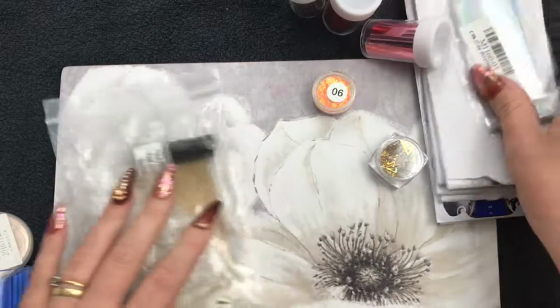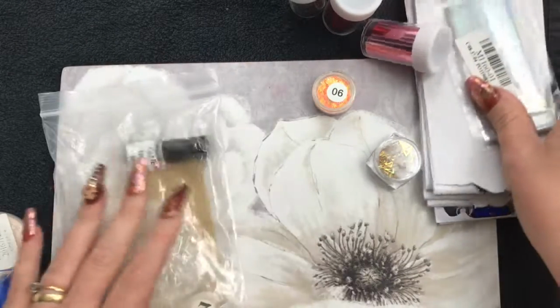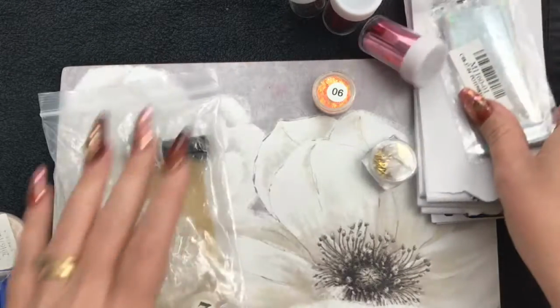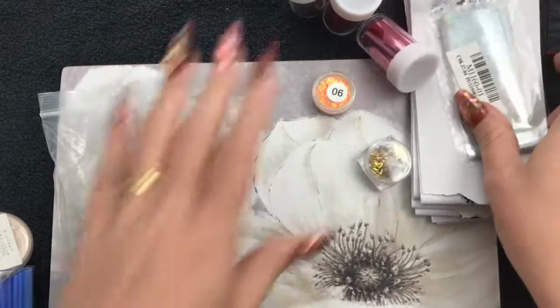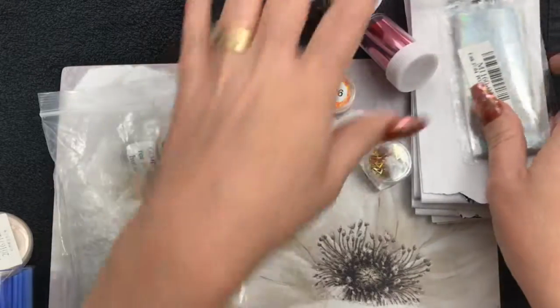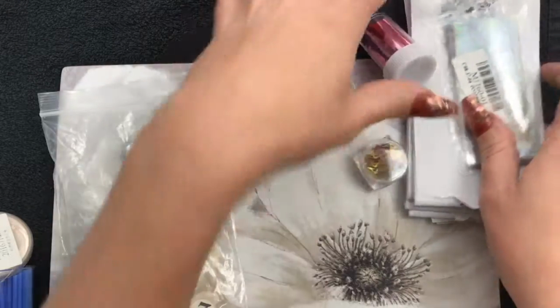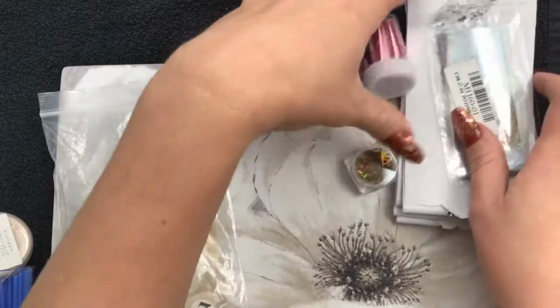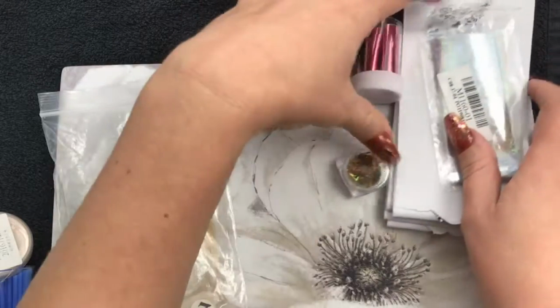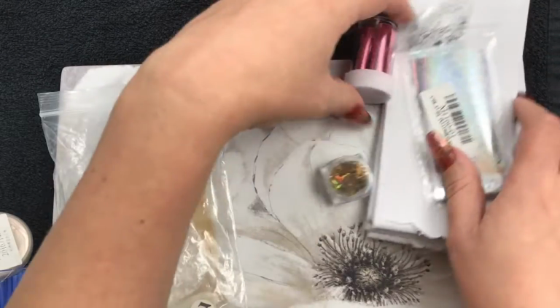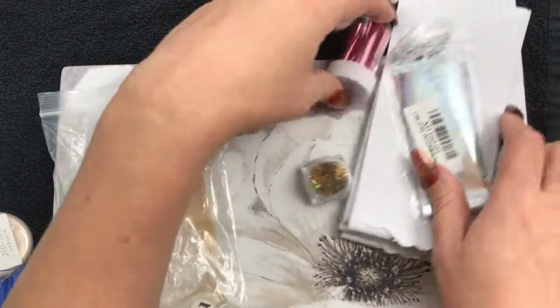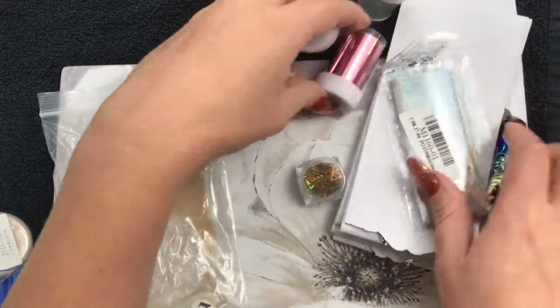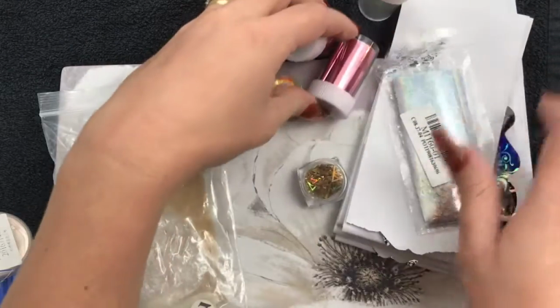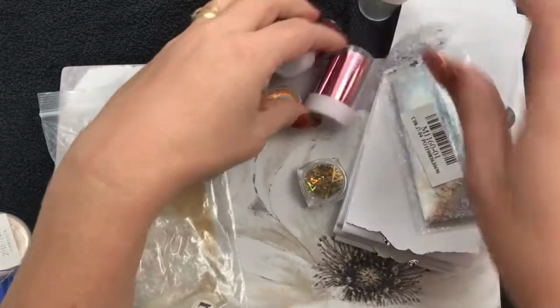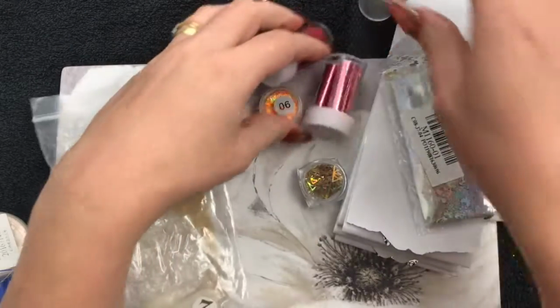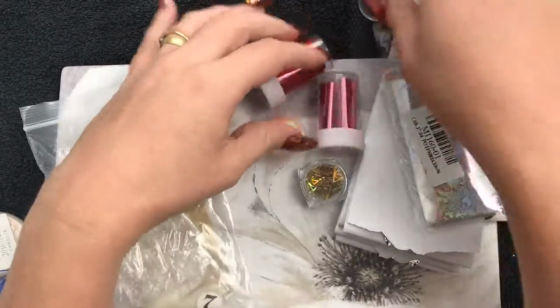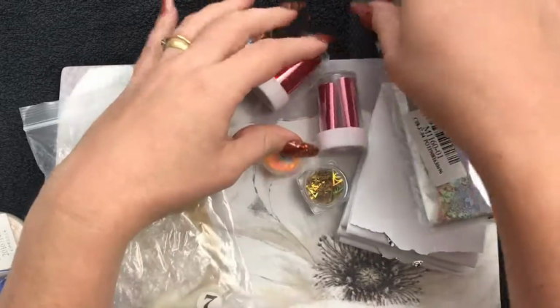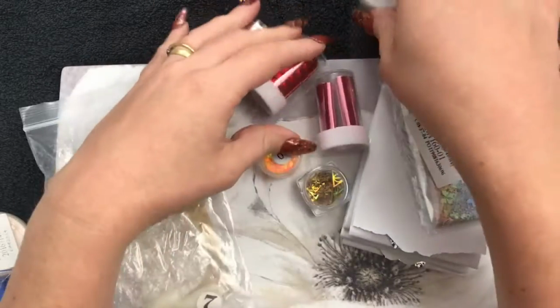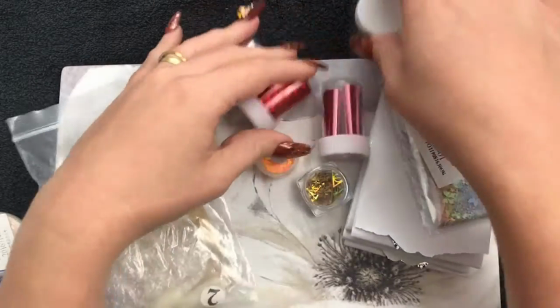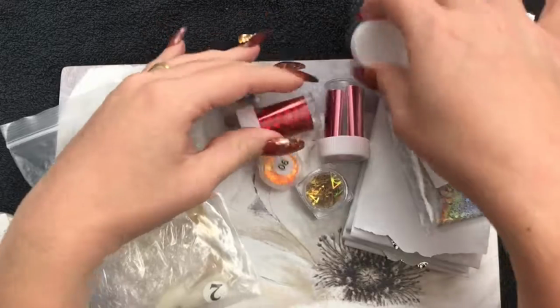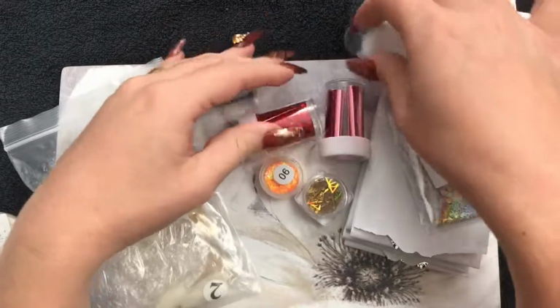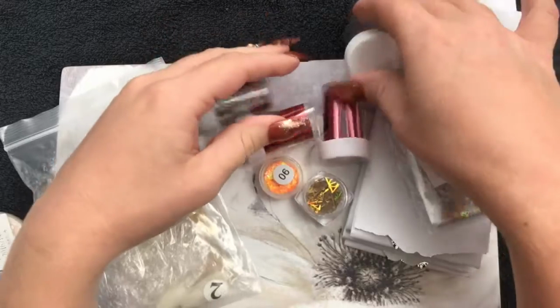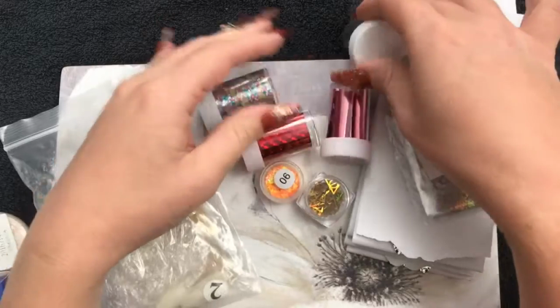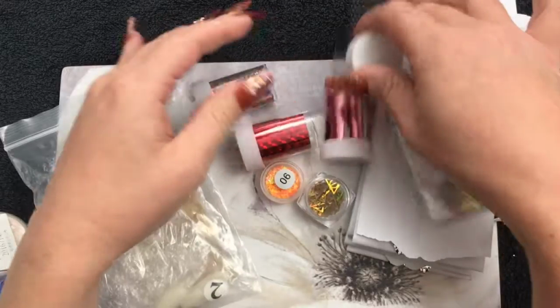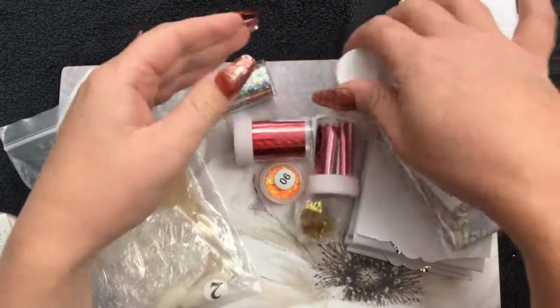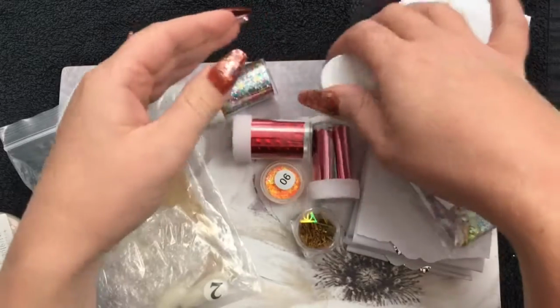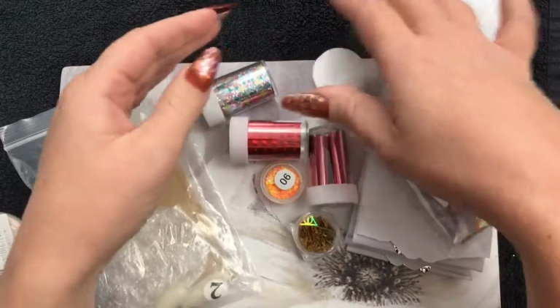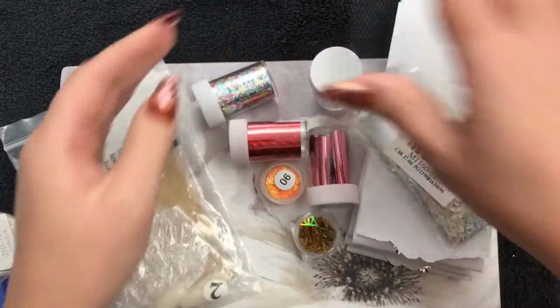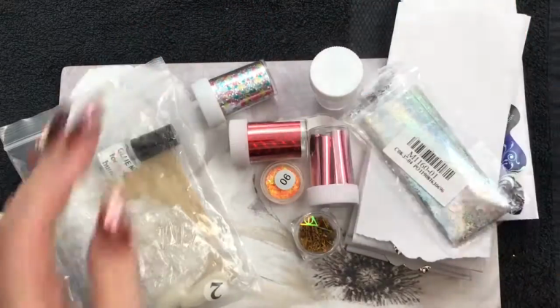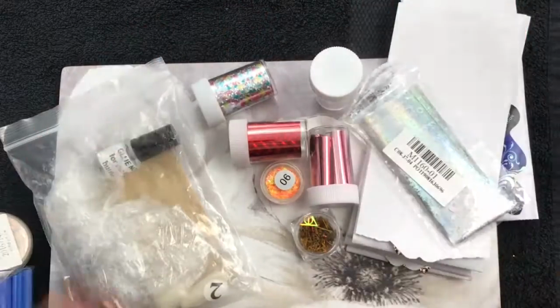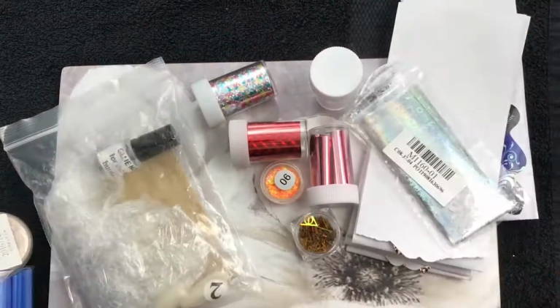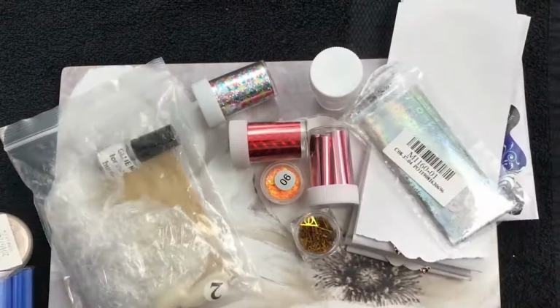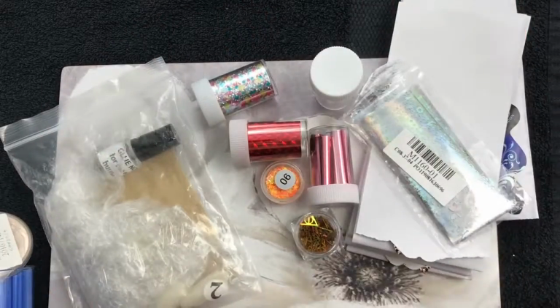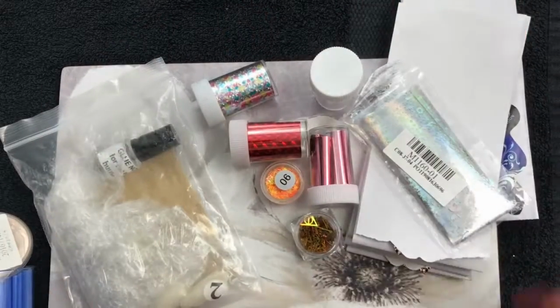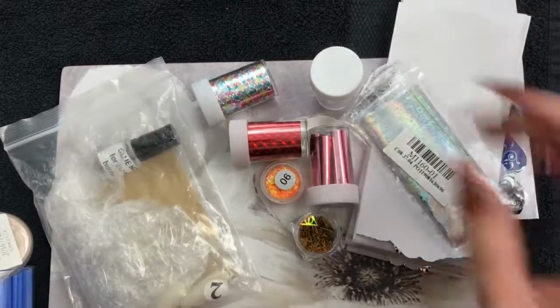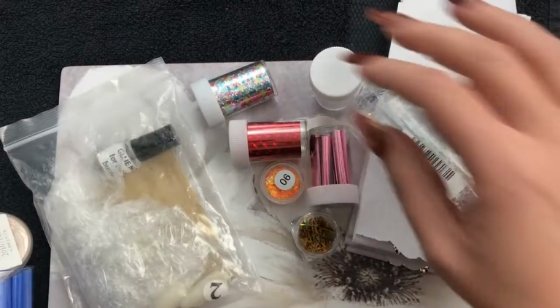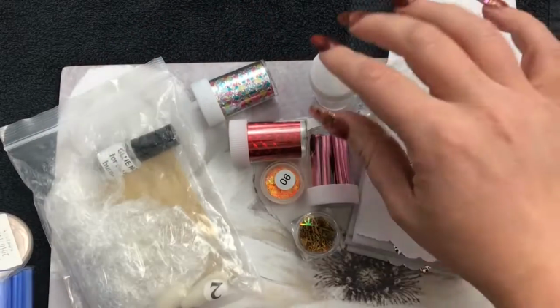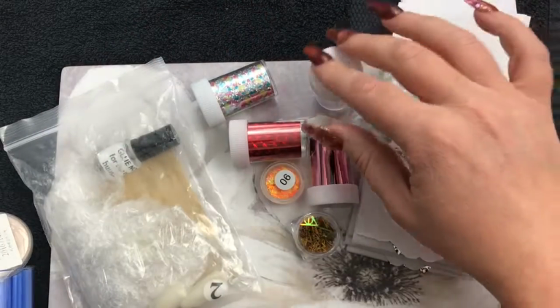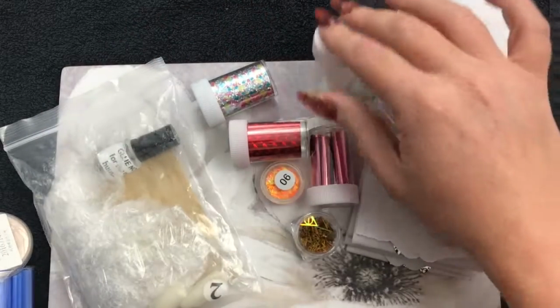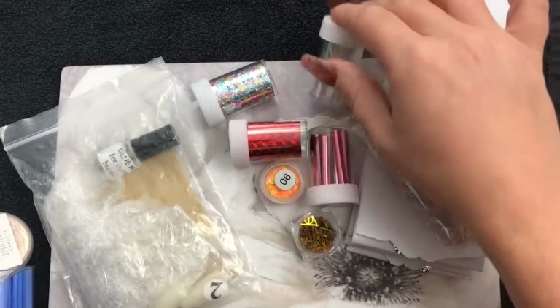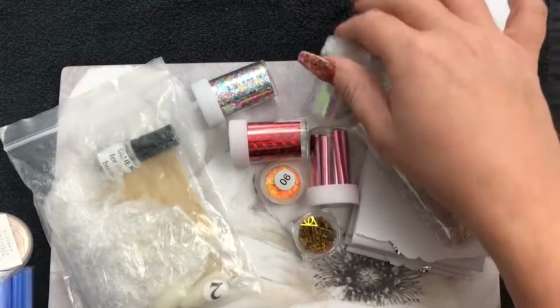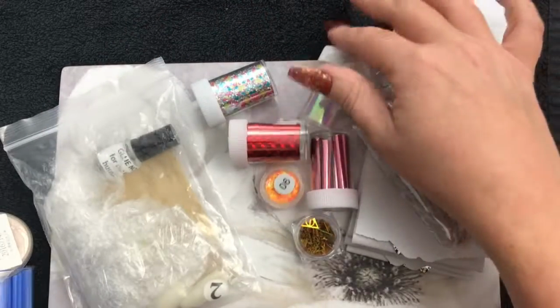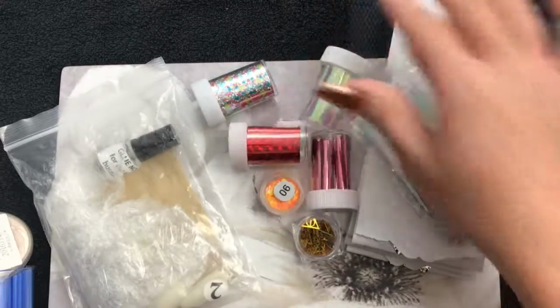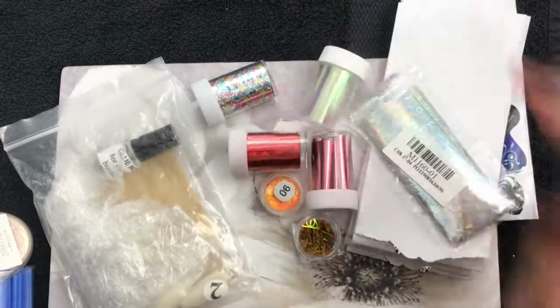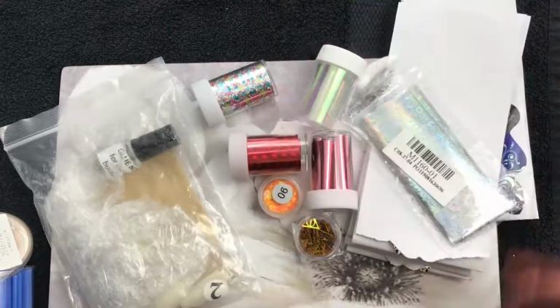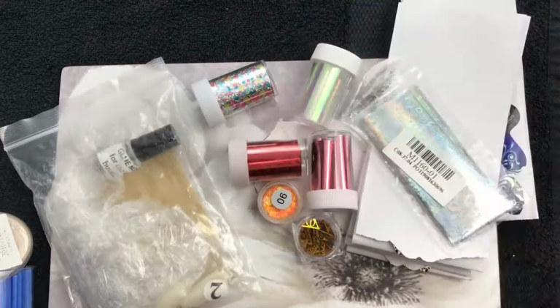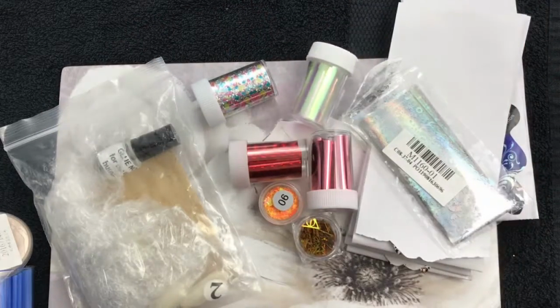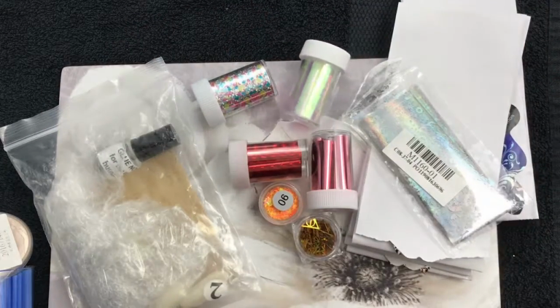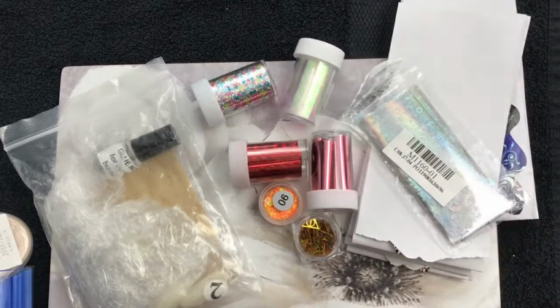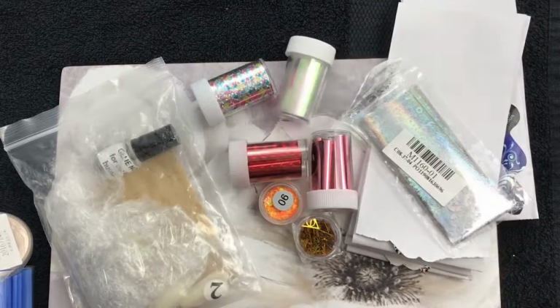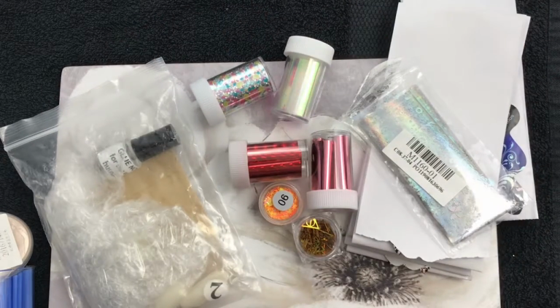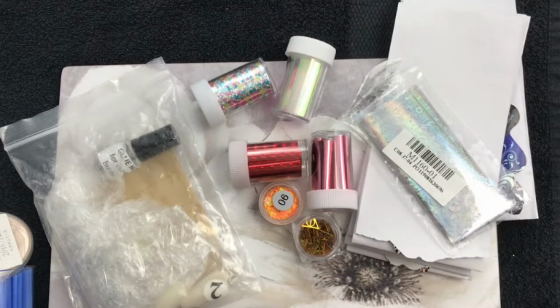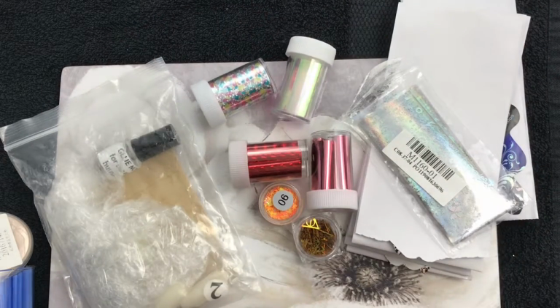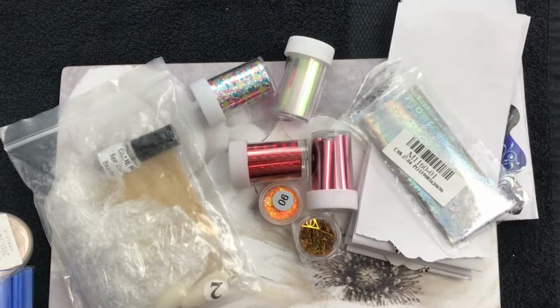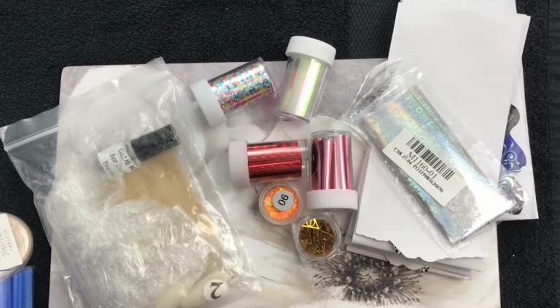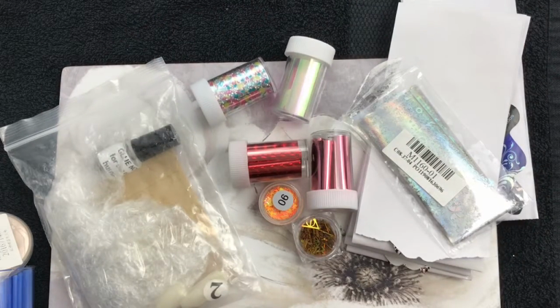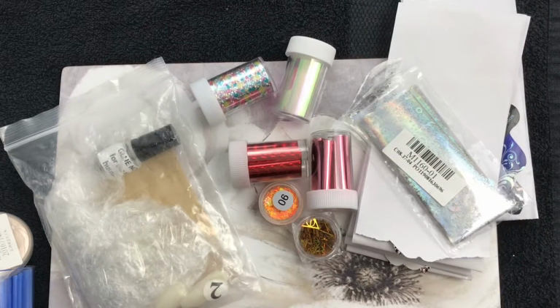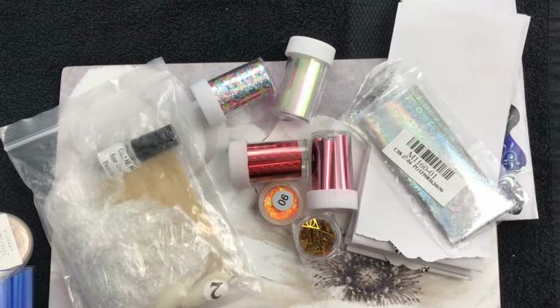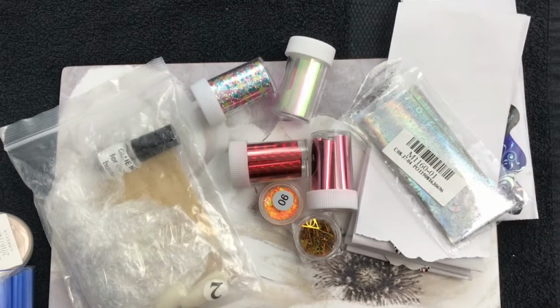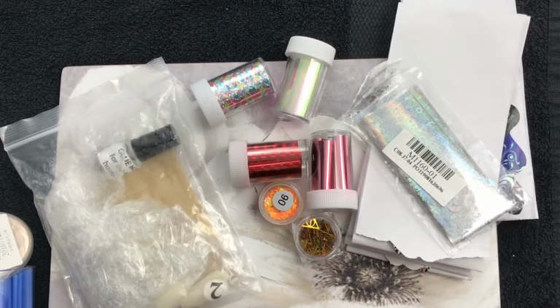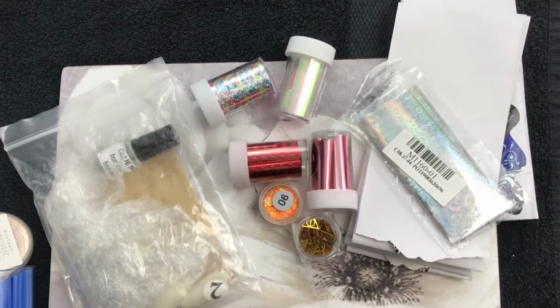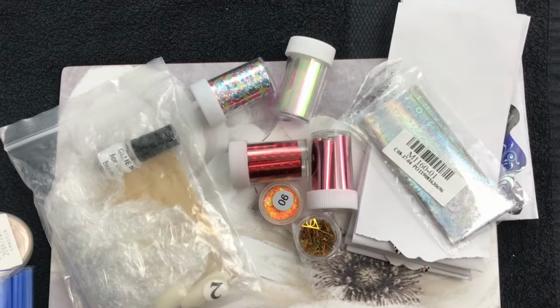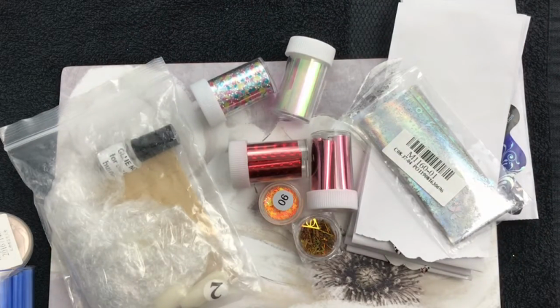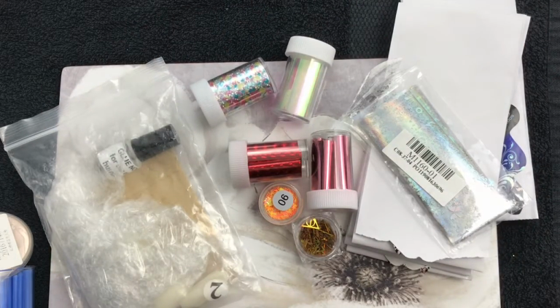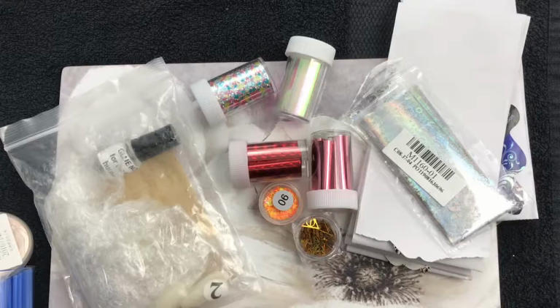There we have it, that's my little stash from Trey today. See you all soon, bye bye!